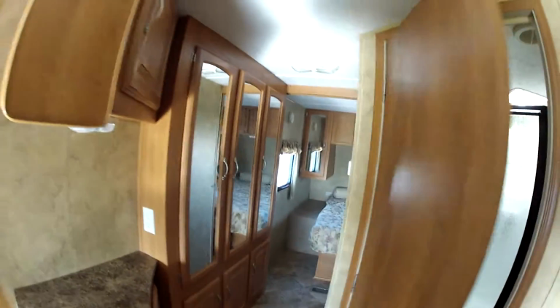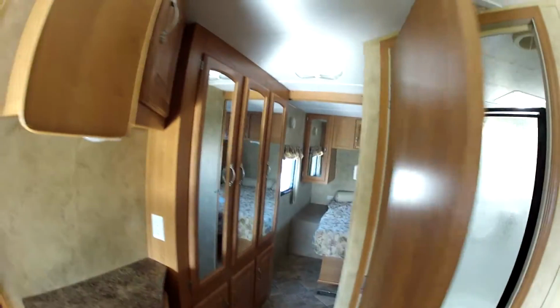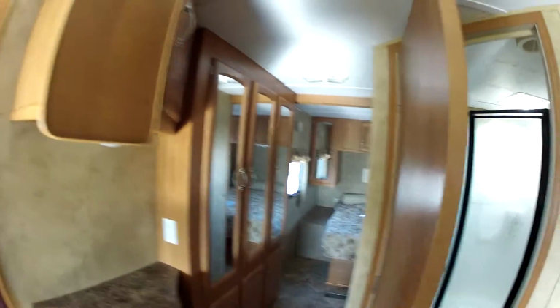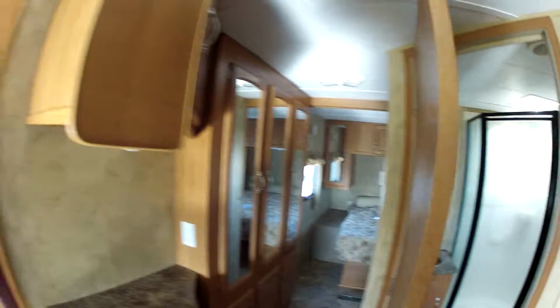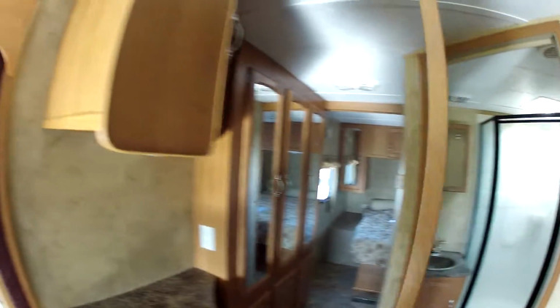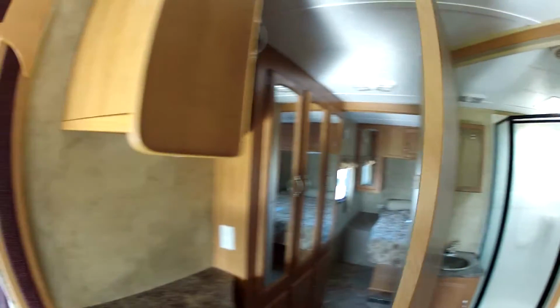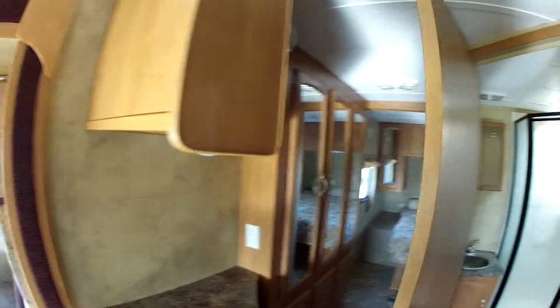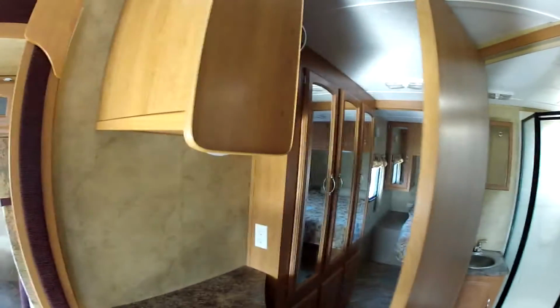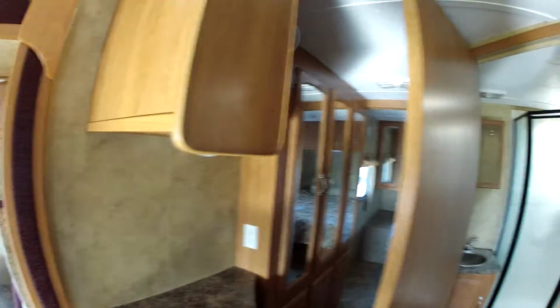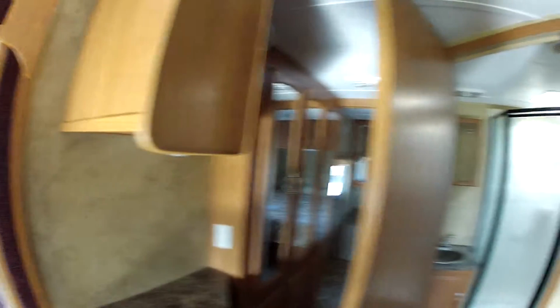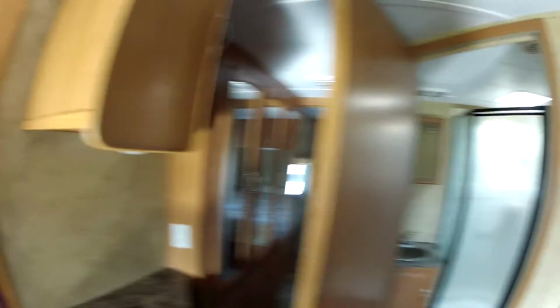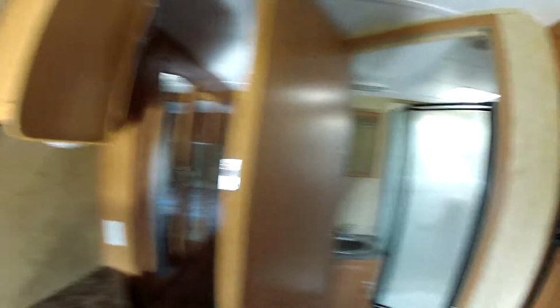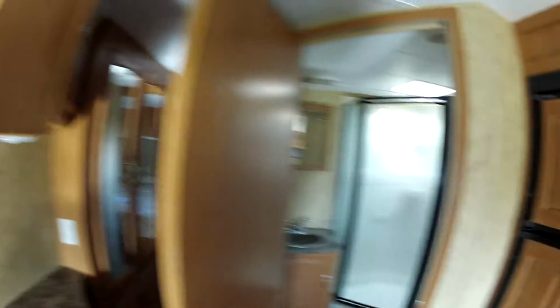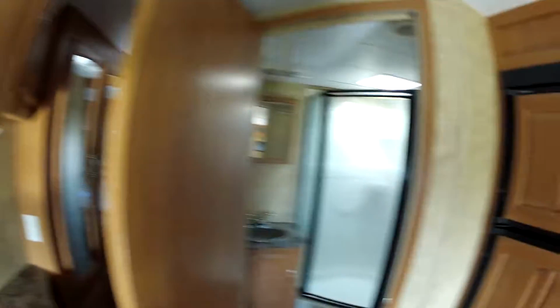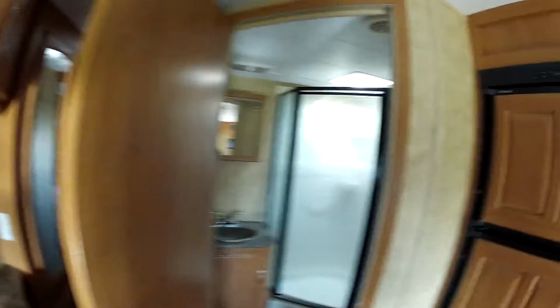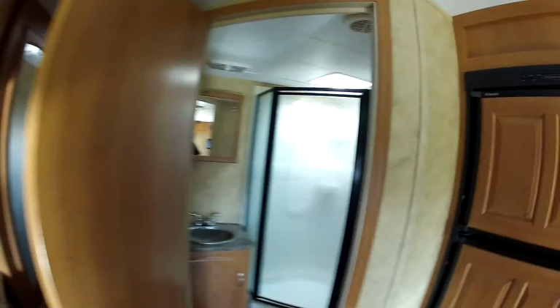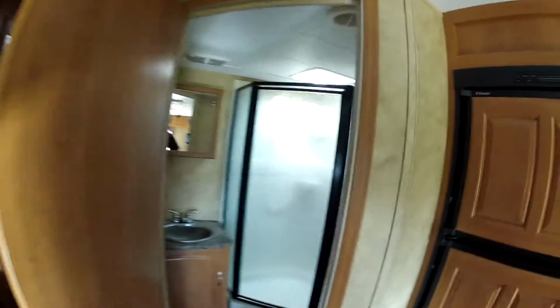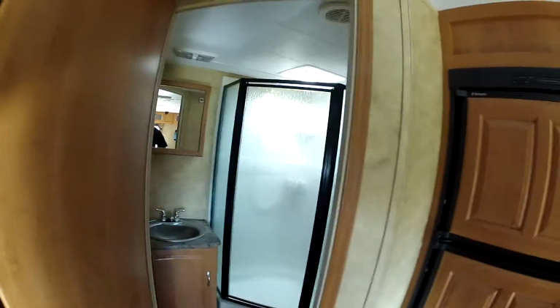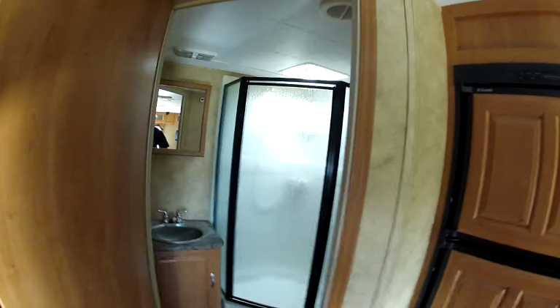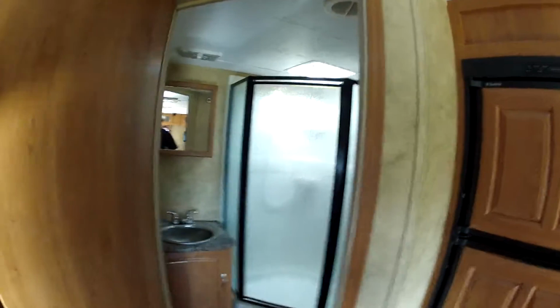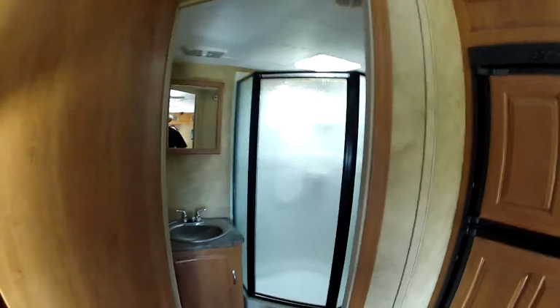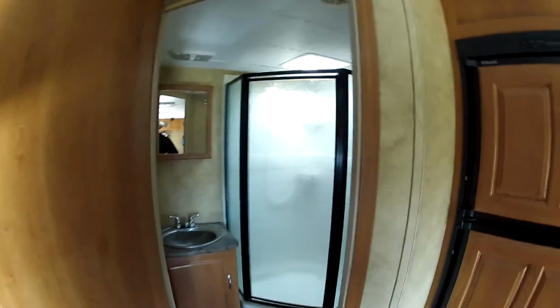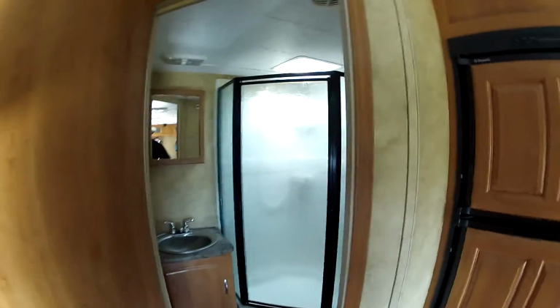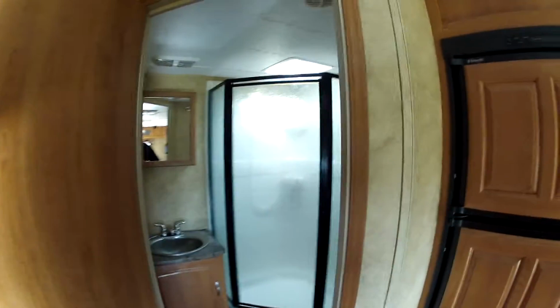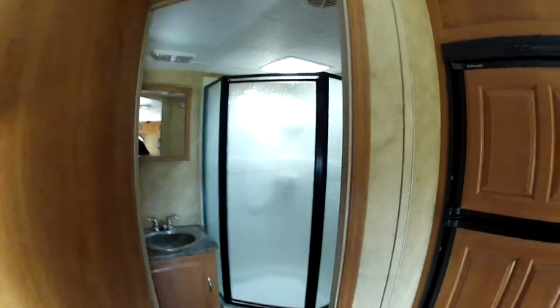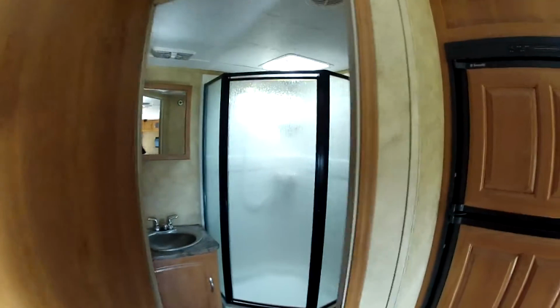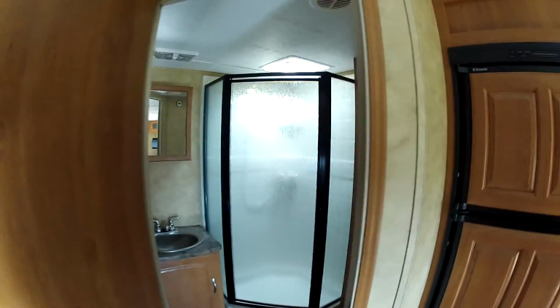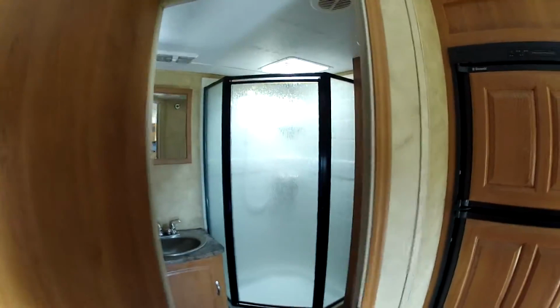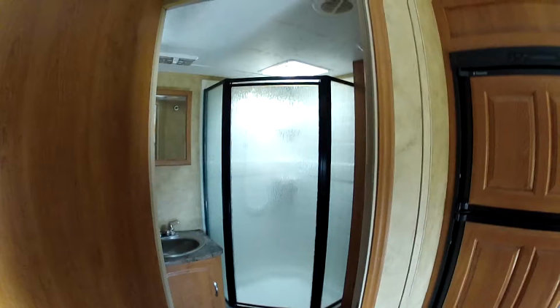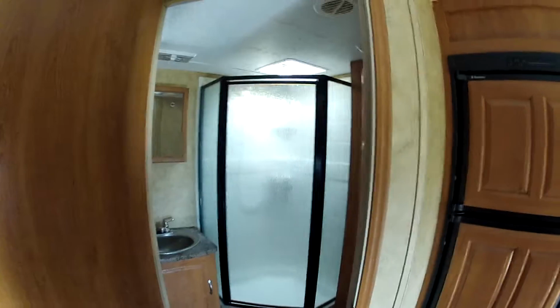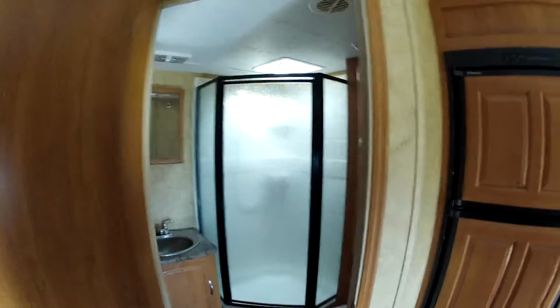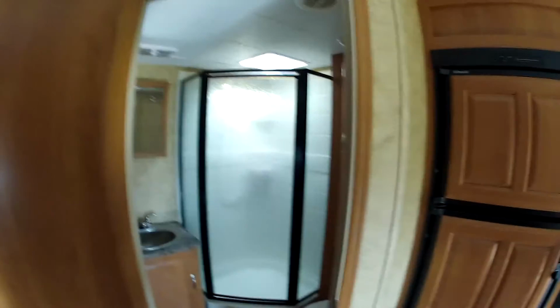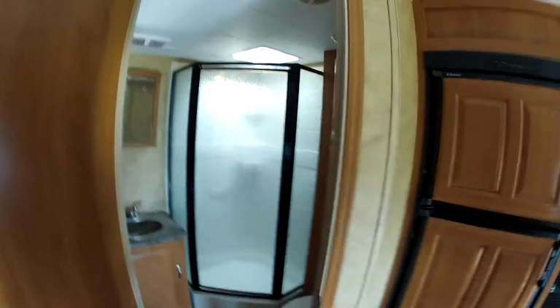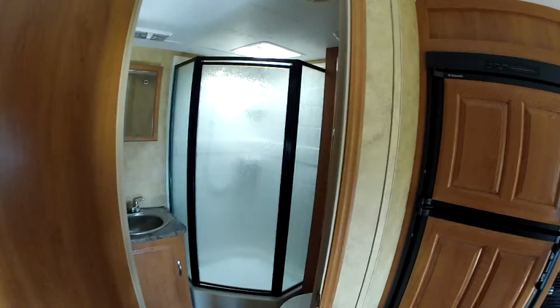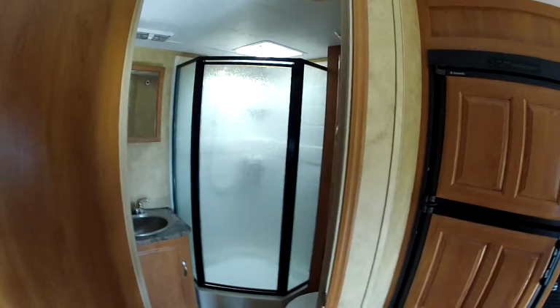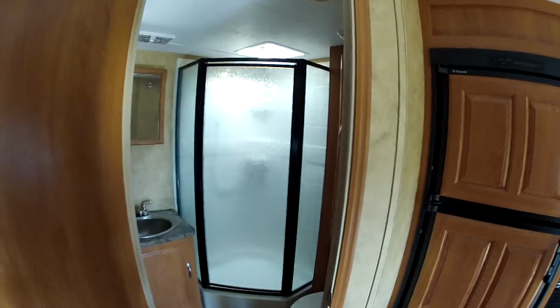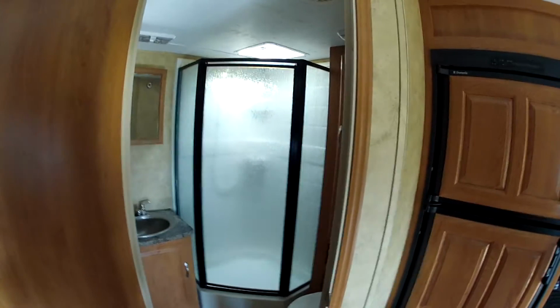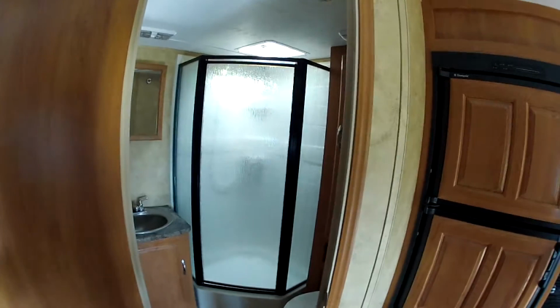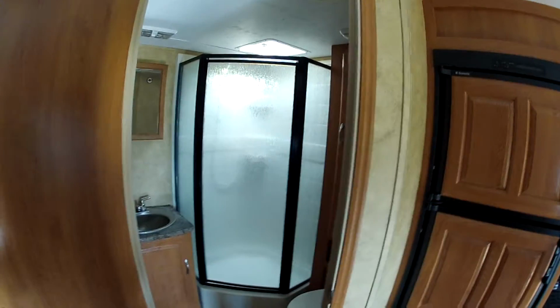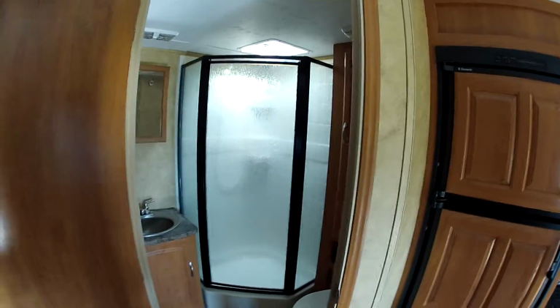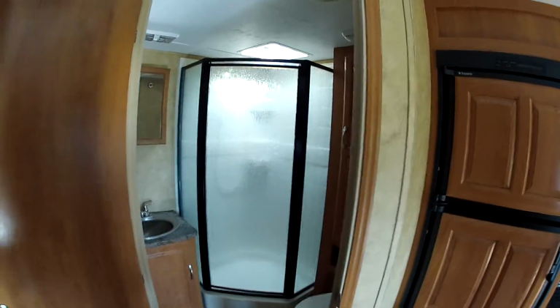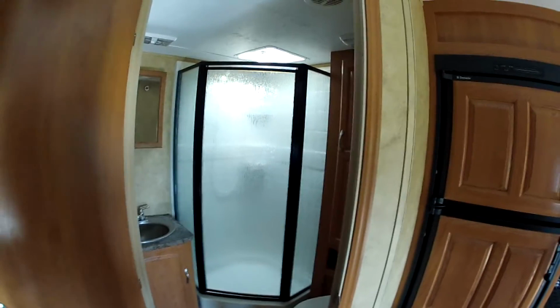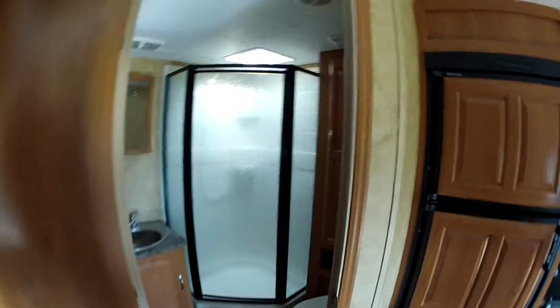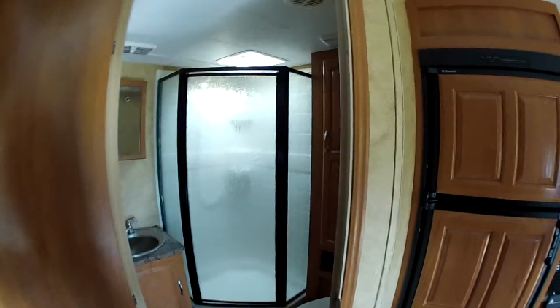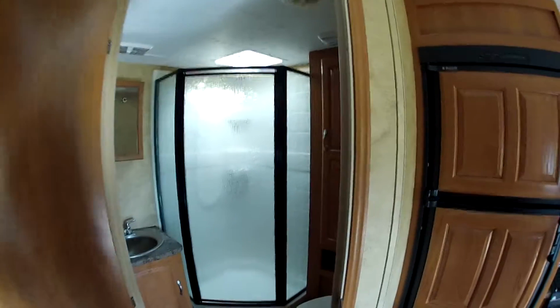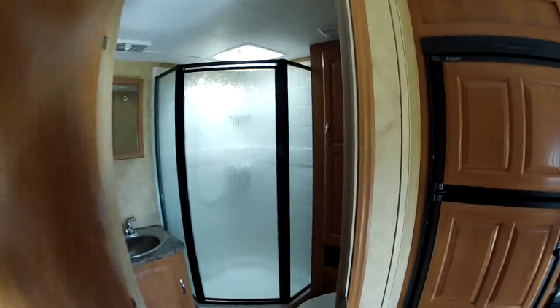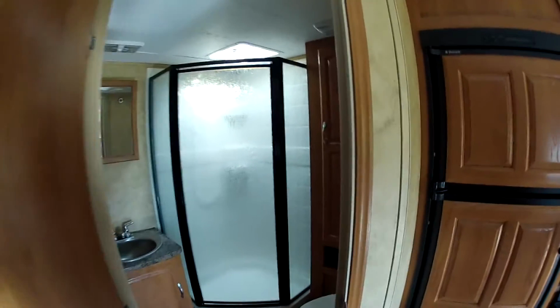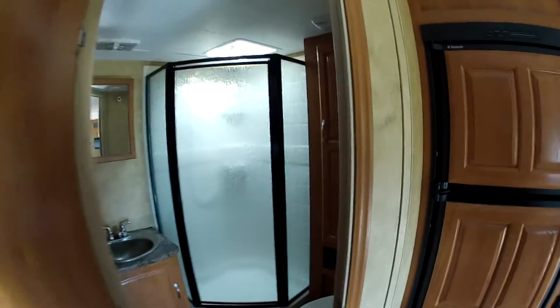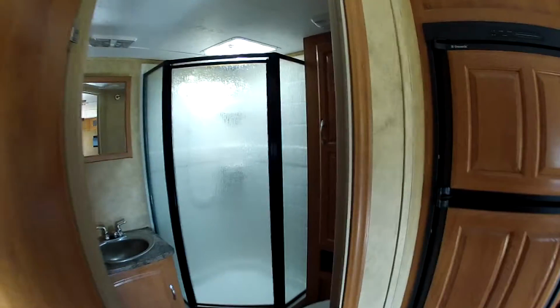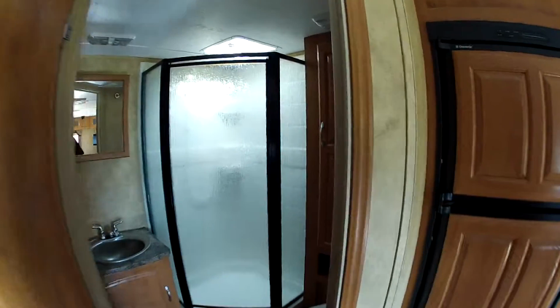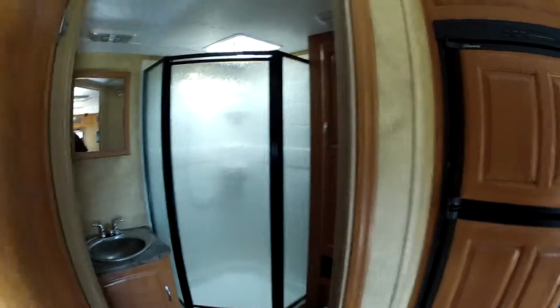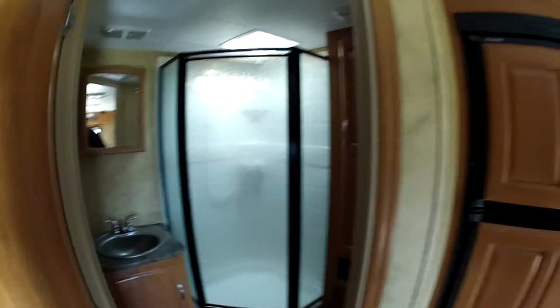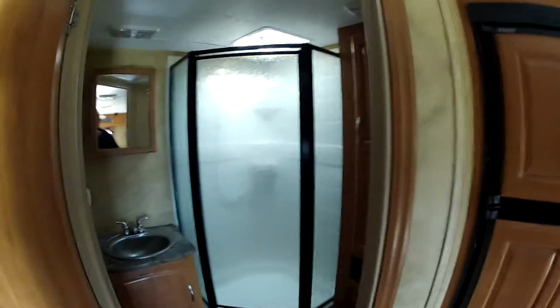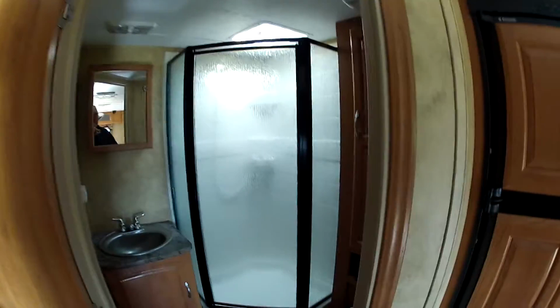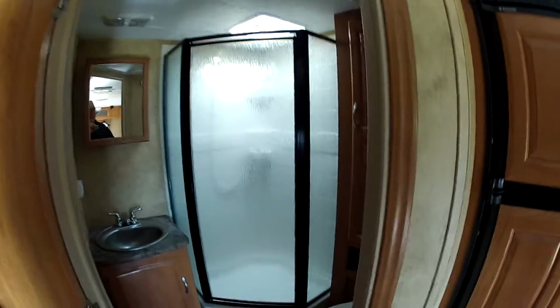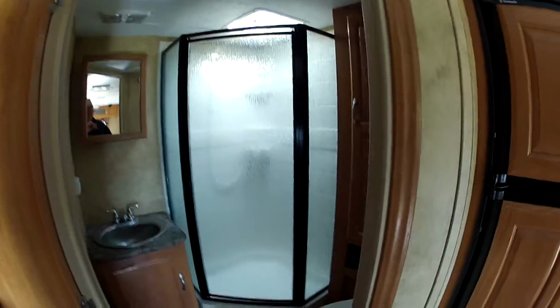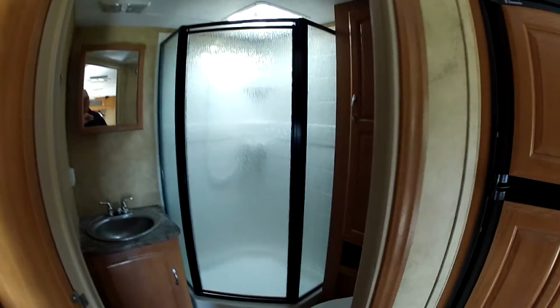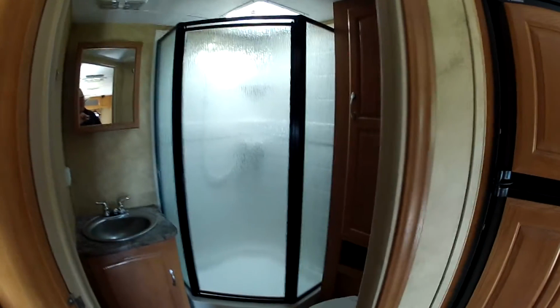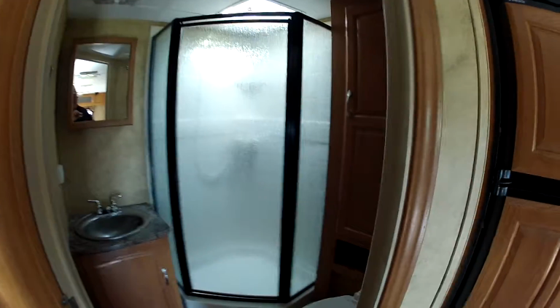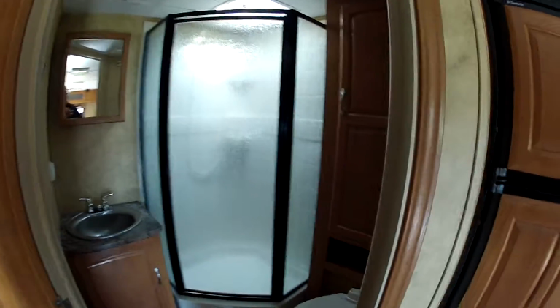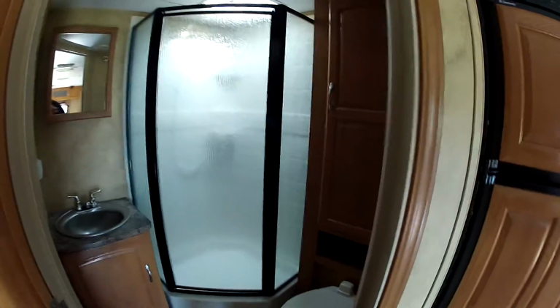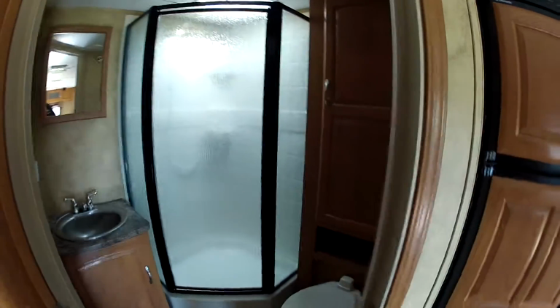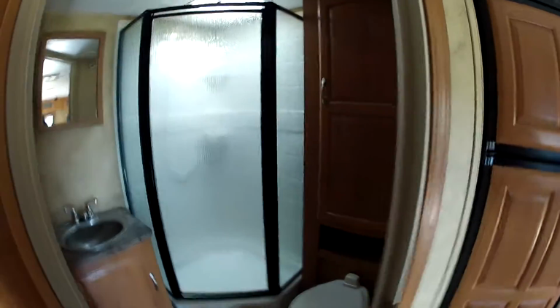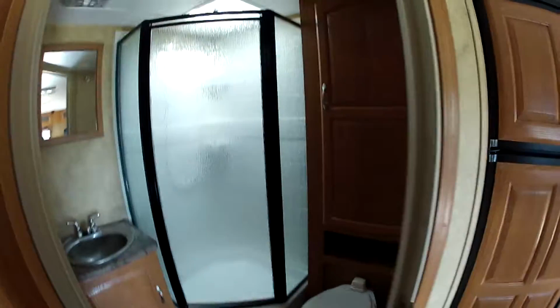Going to the shower and bathroom here — you're going to see you have a nice corner shower. There's plenty of space in the bathroom also.